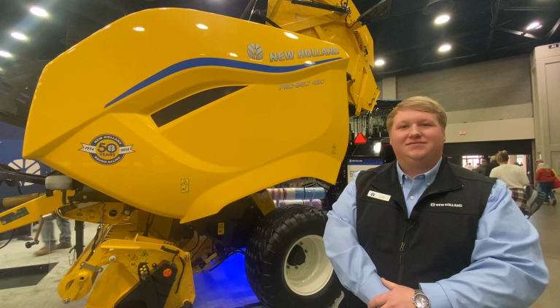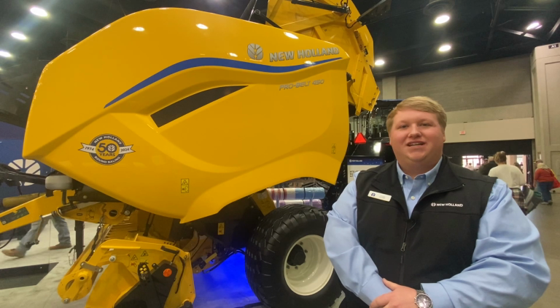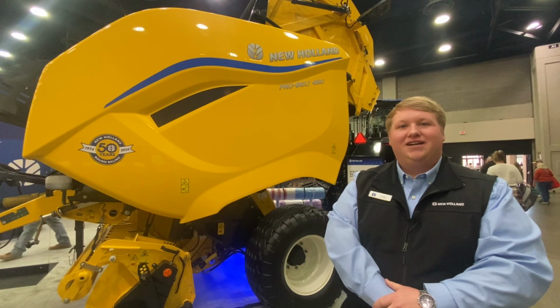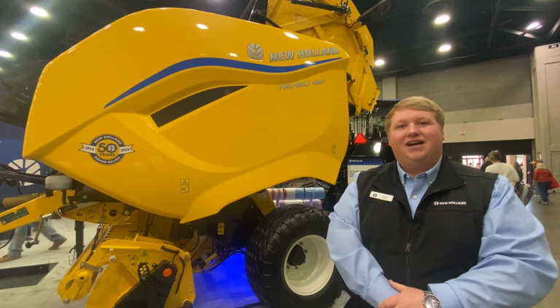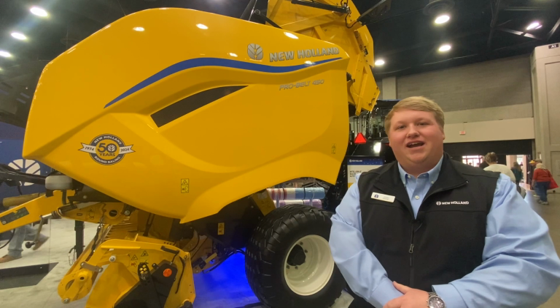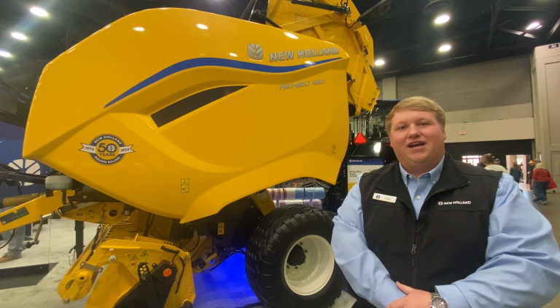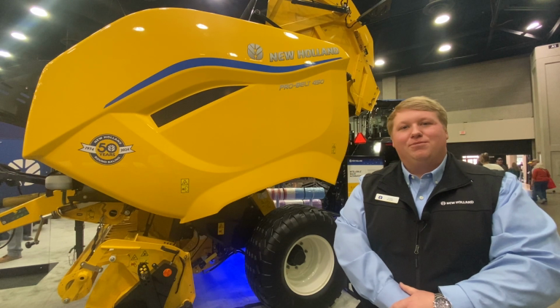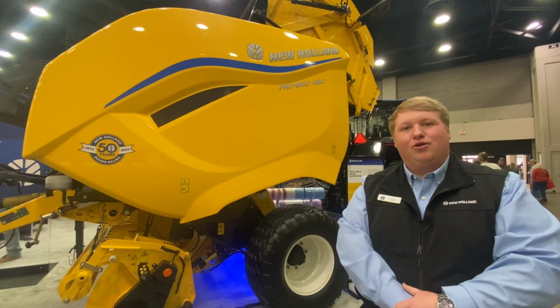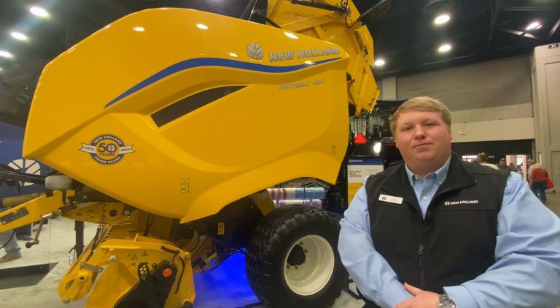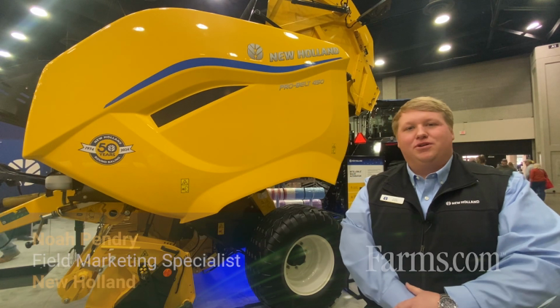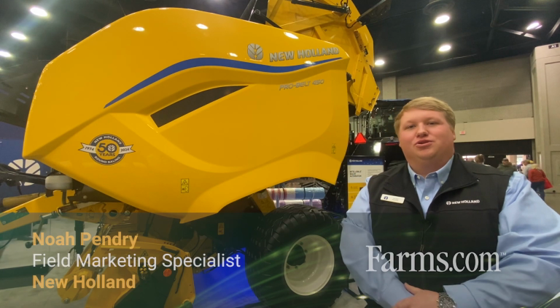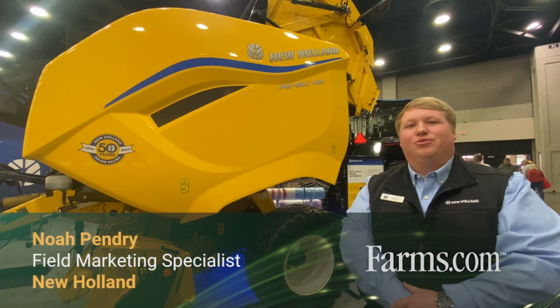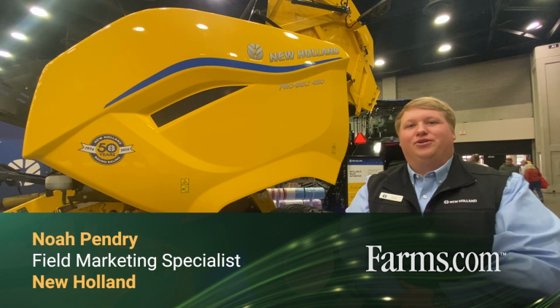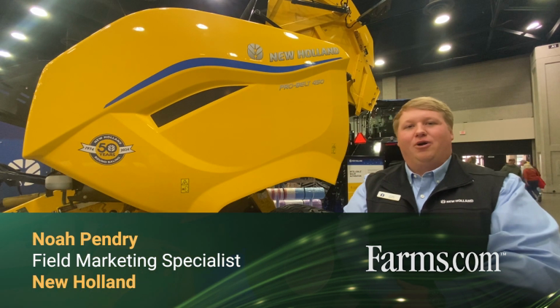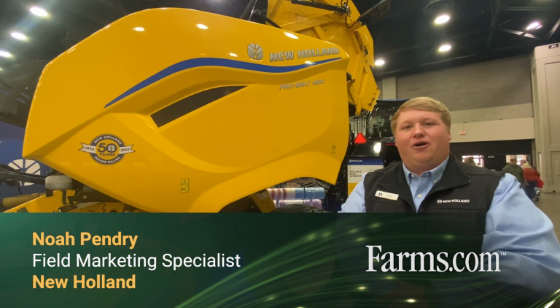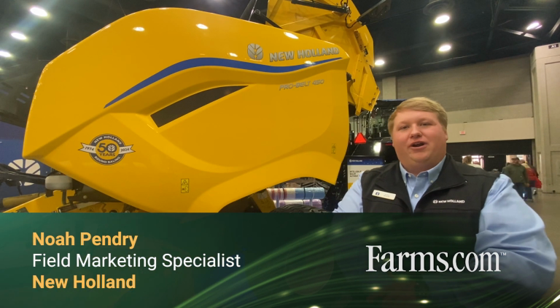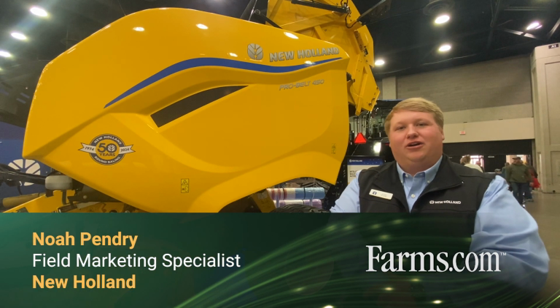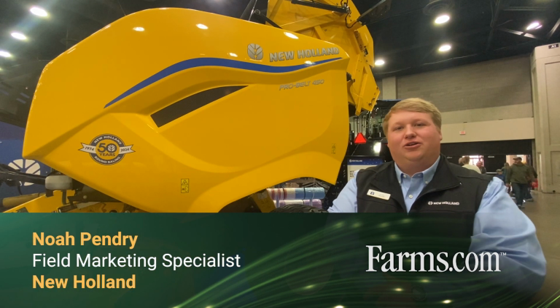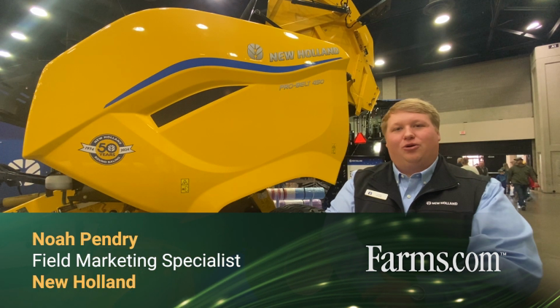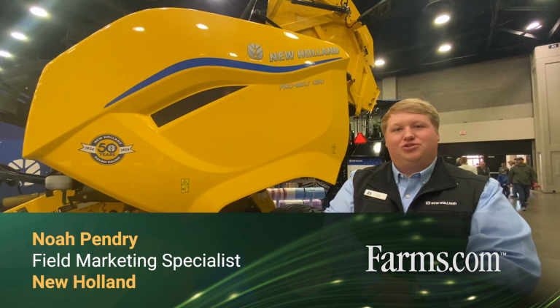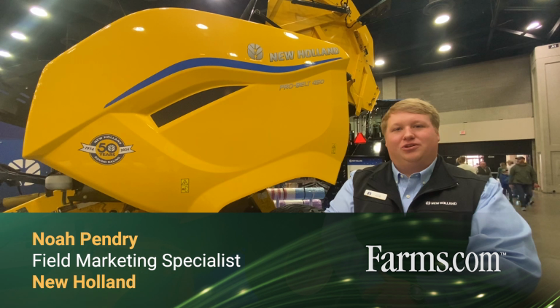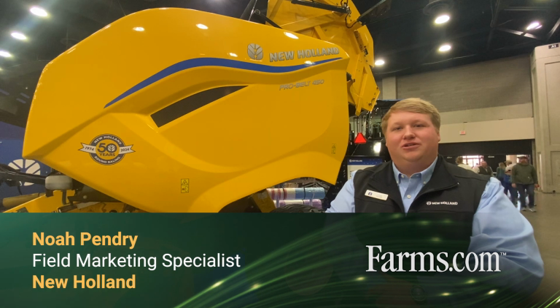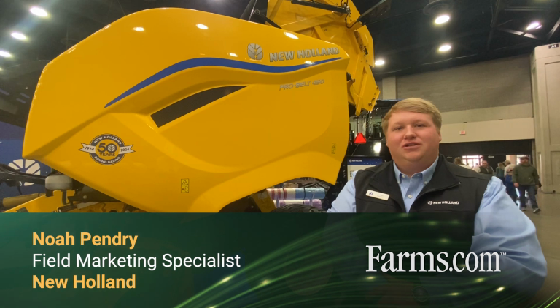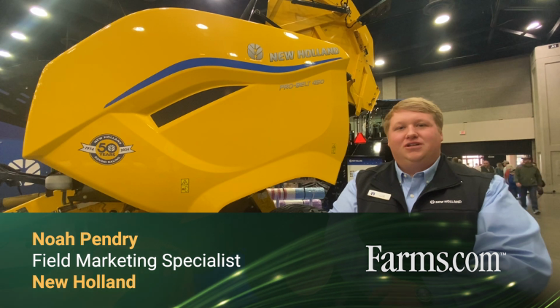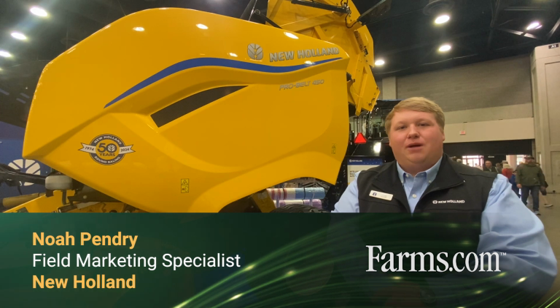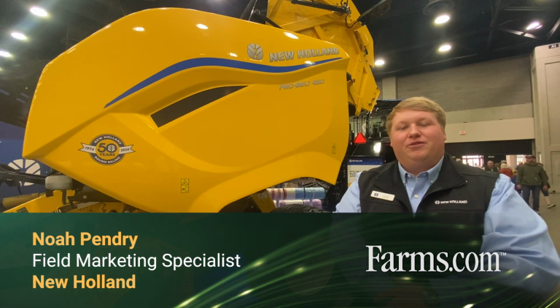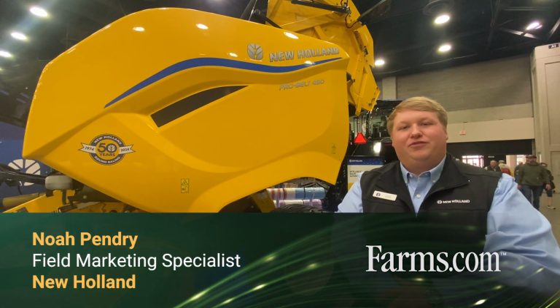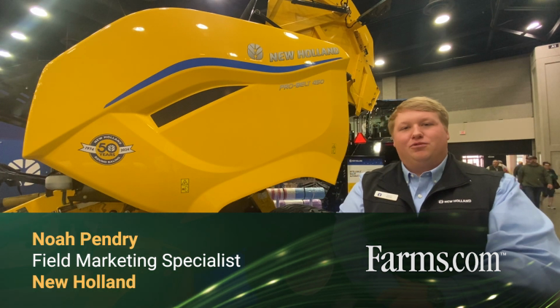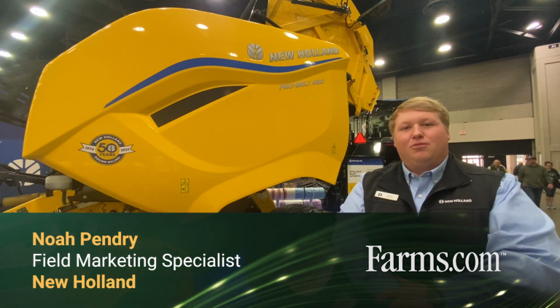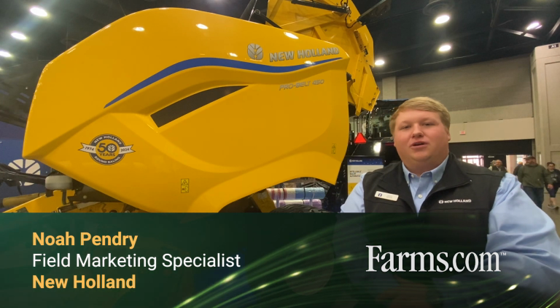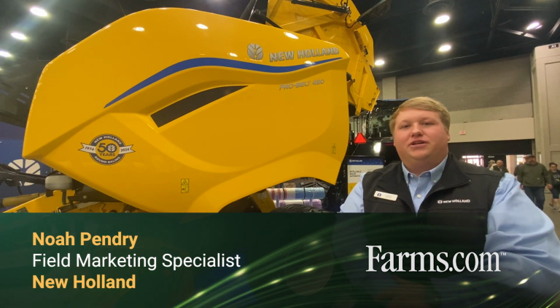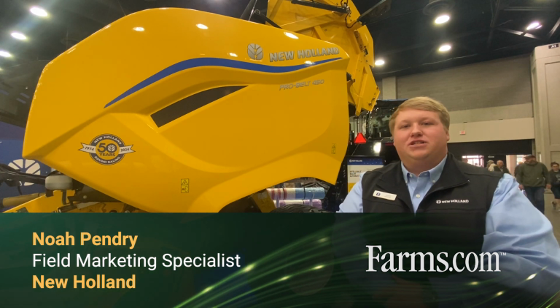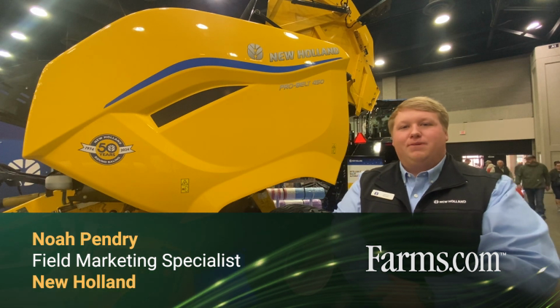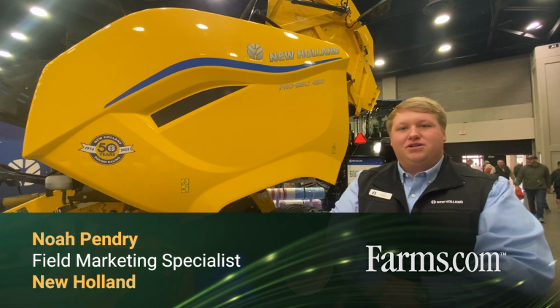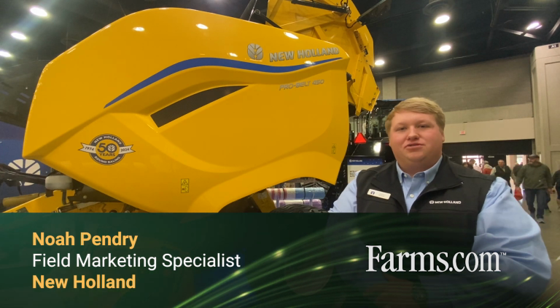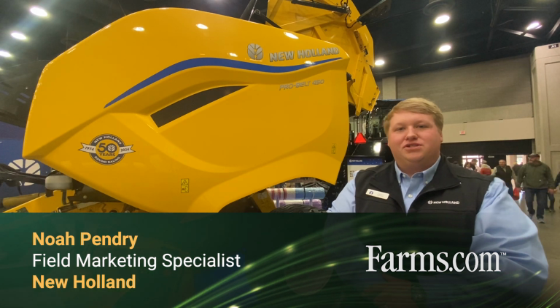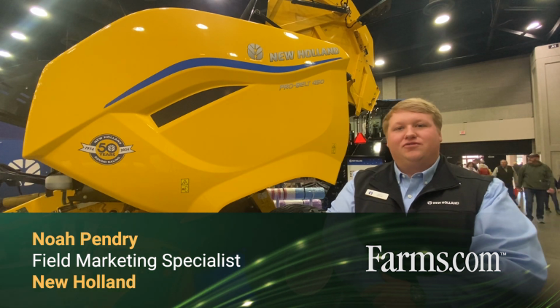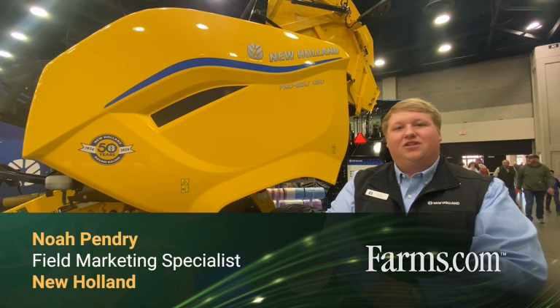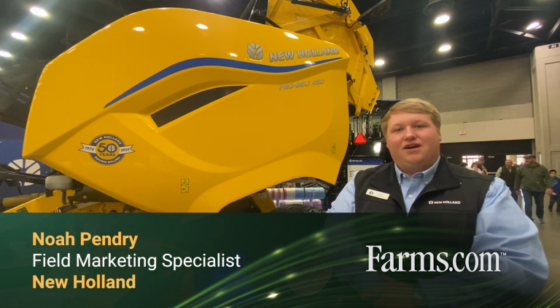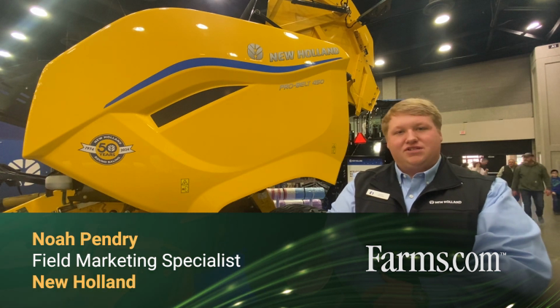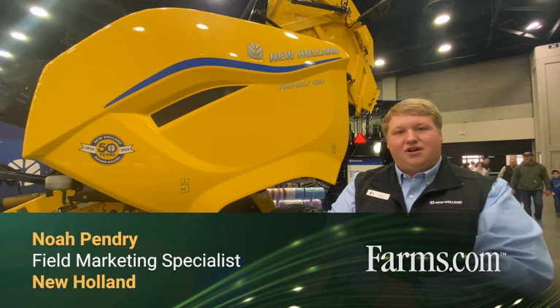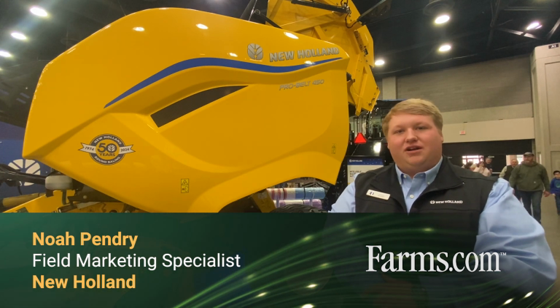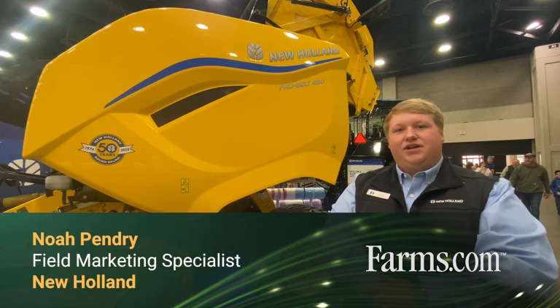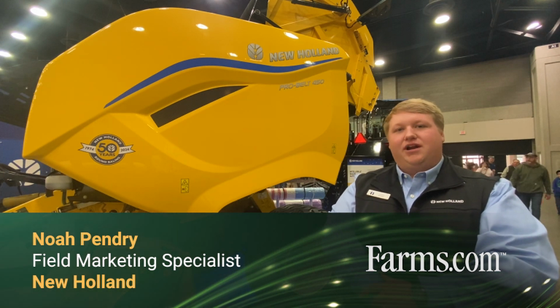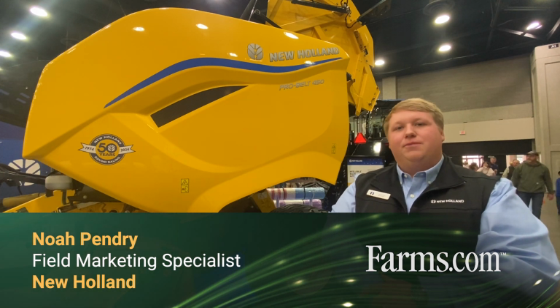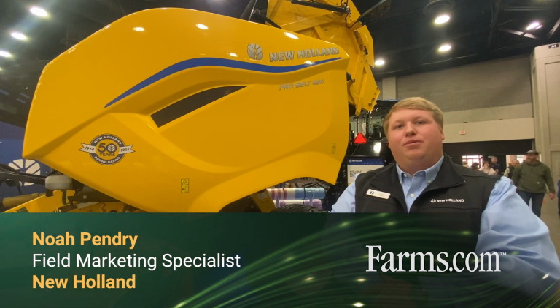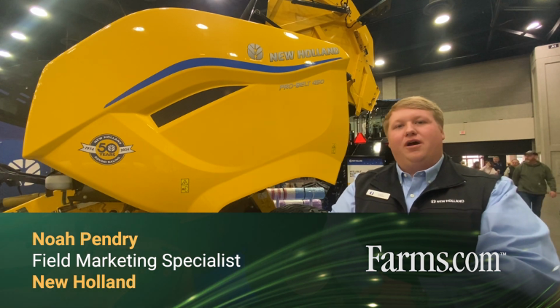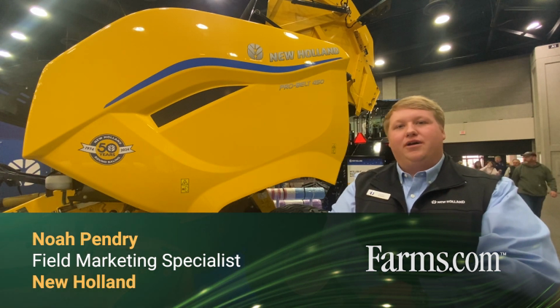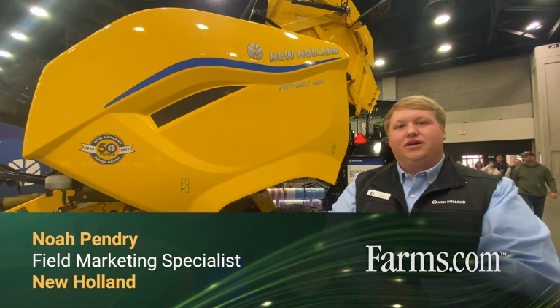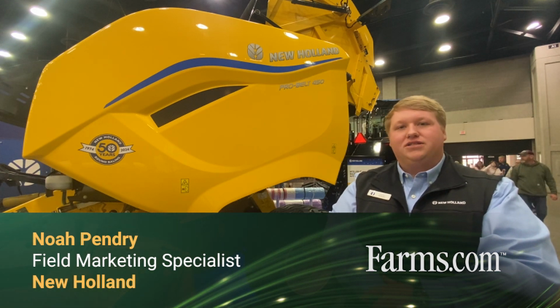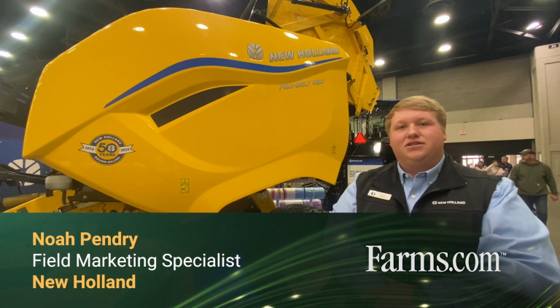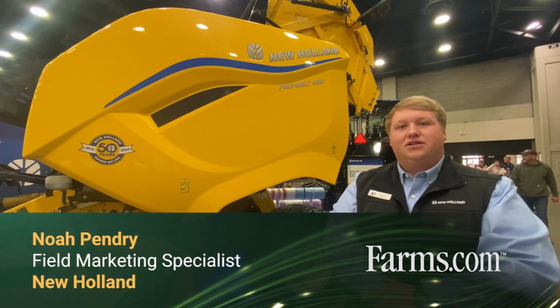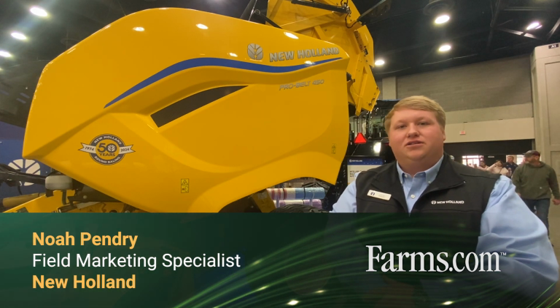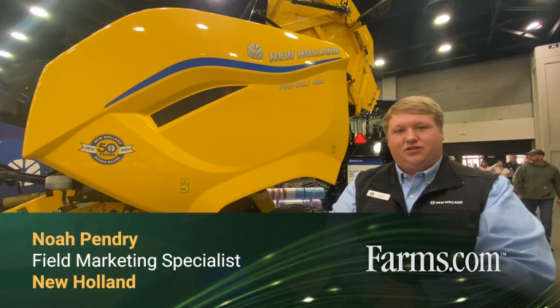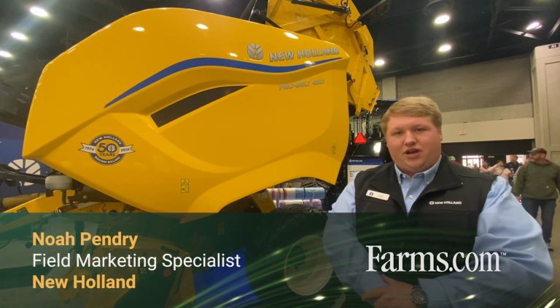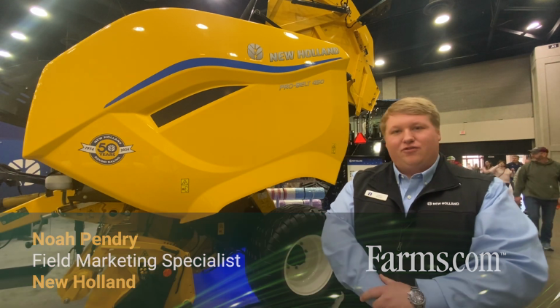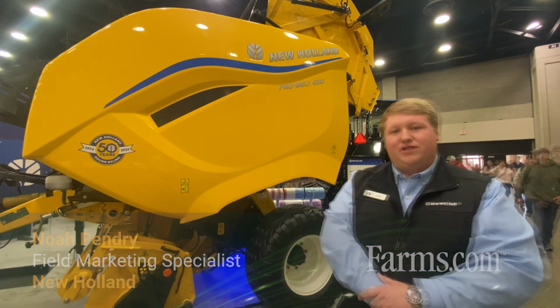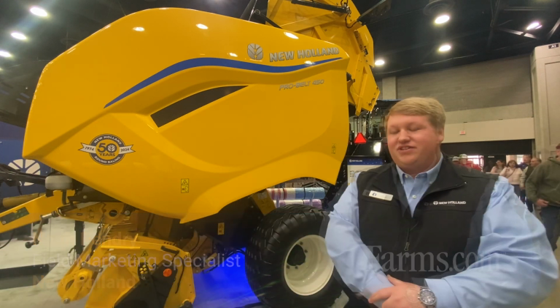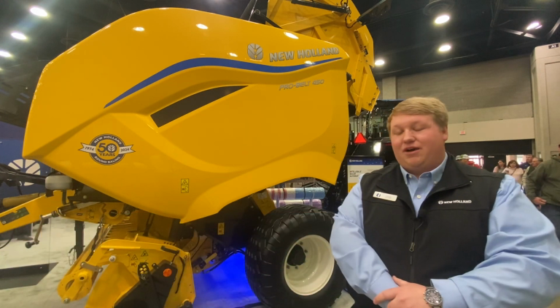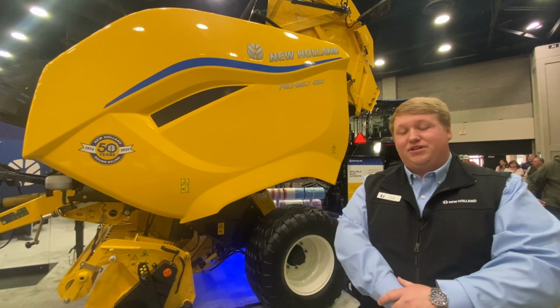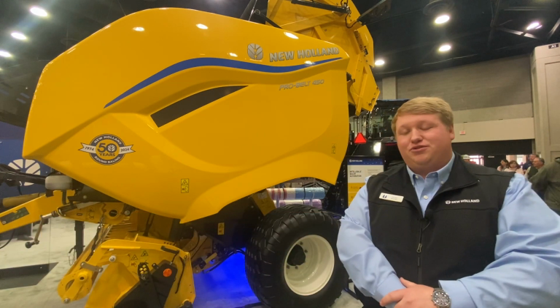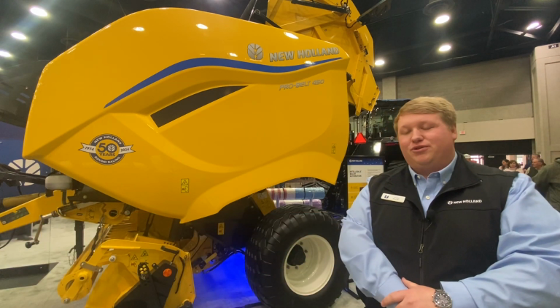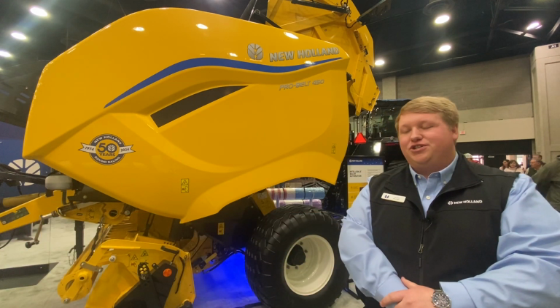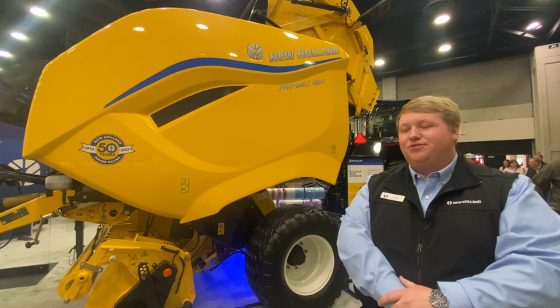Hey, I'm Noah Pinger with New Holland Agriculture. I'm the field marketing specialist for livestock and dairy products covering the southeast region.